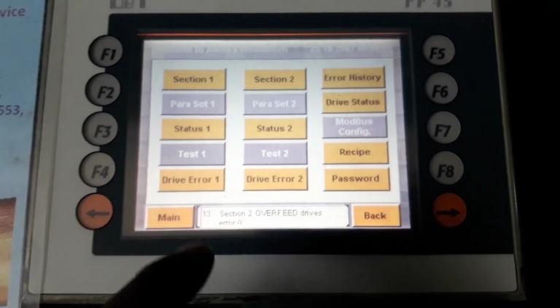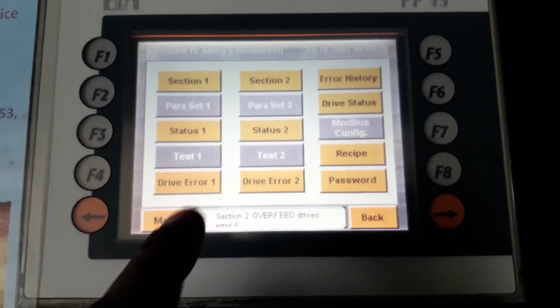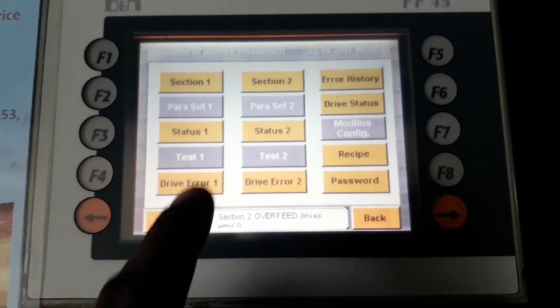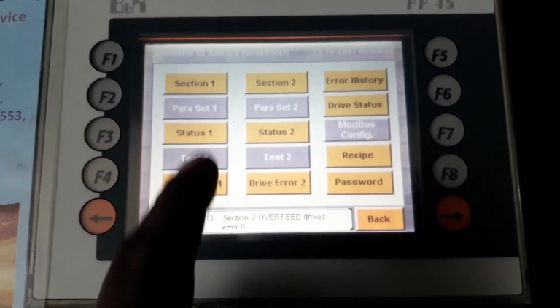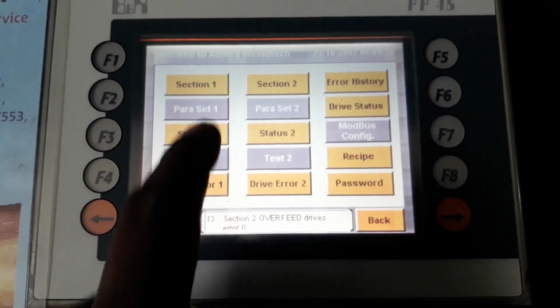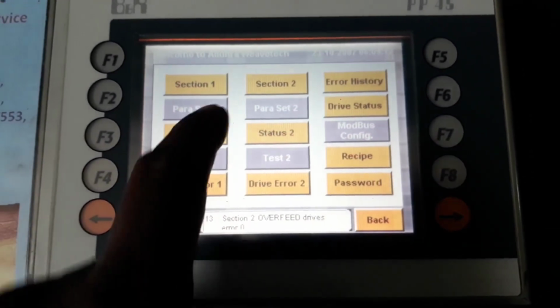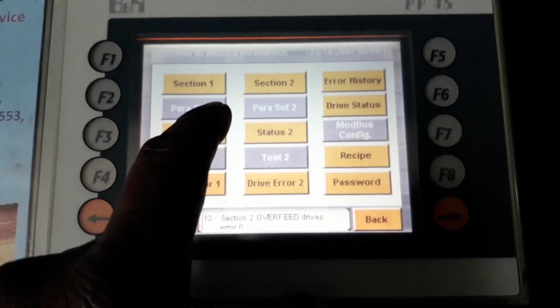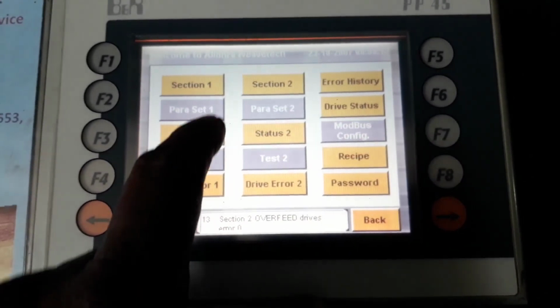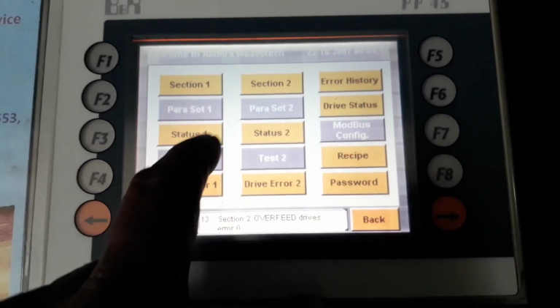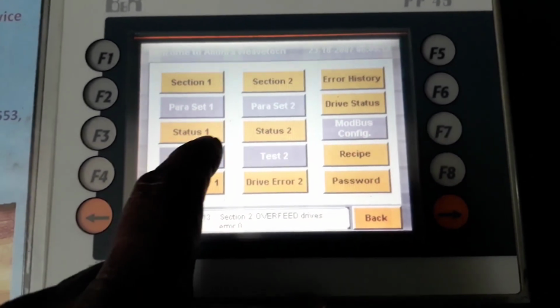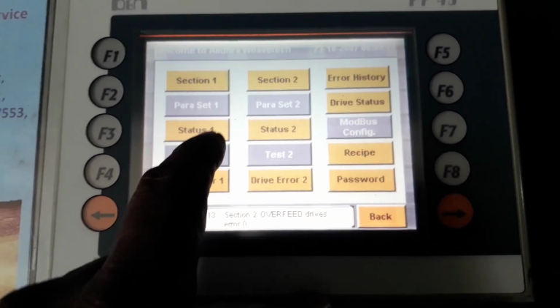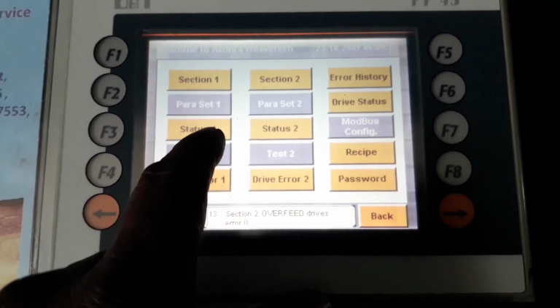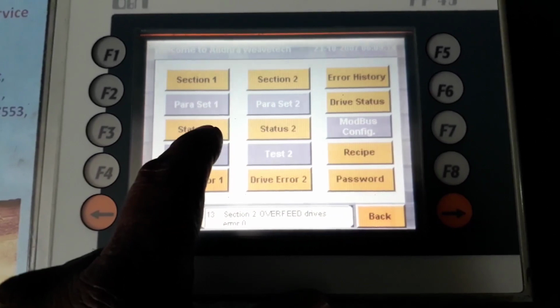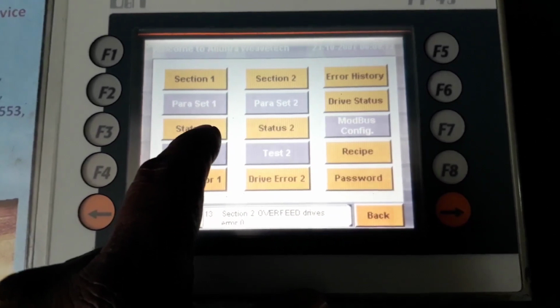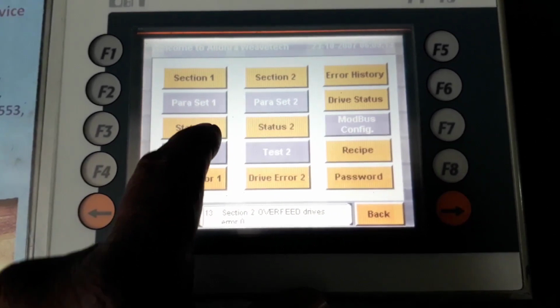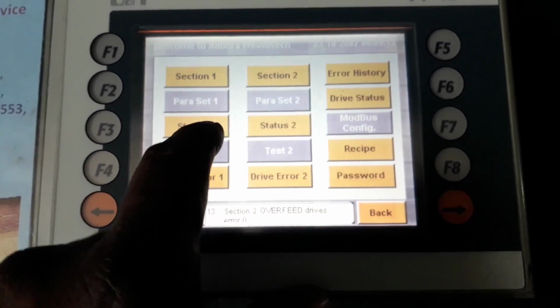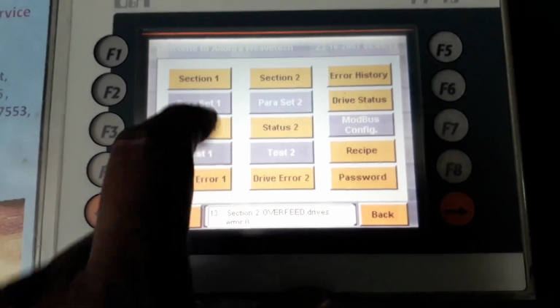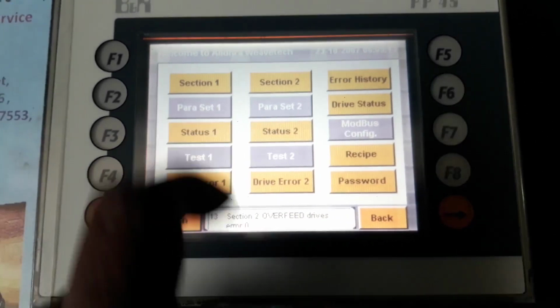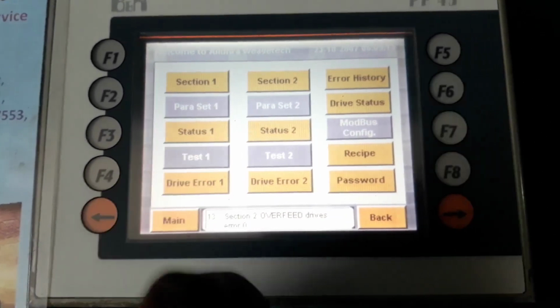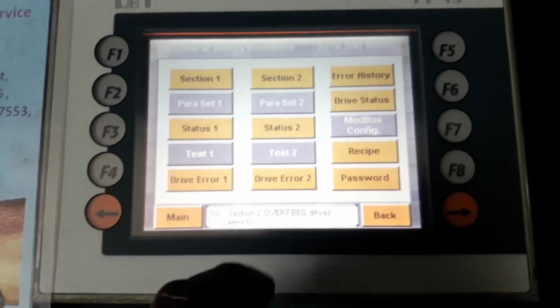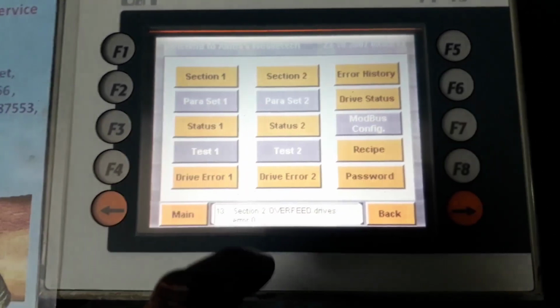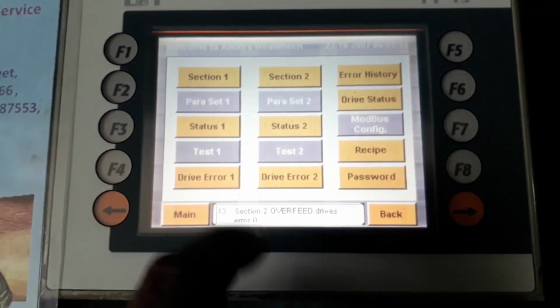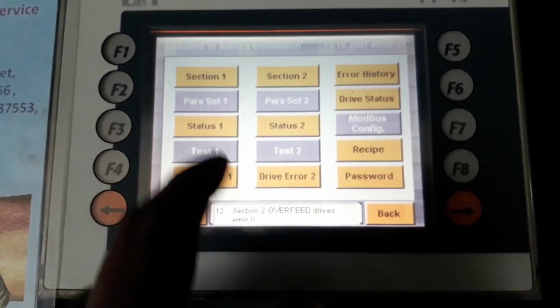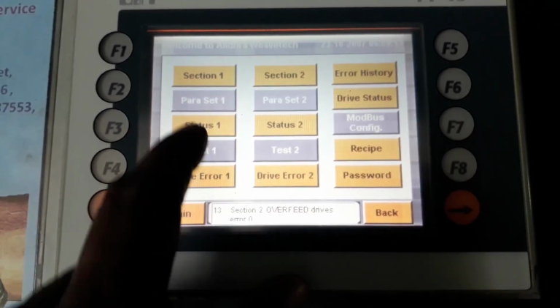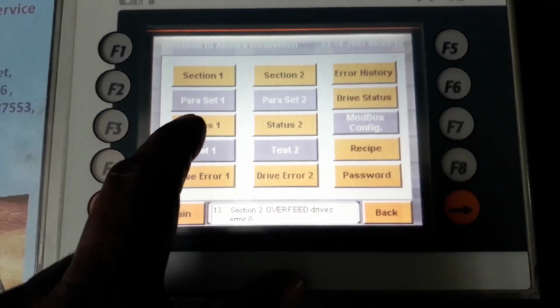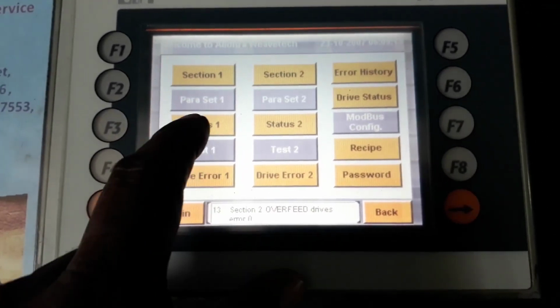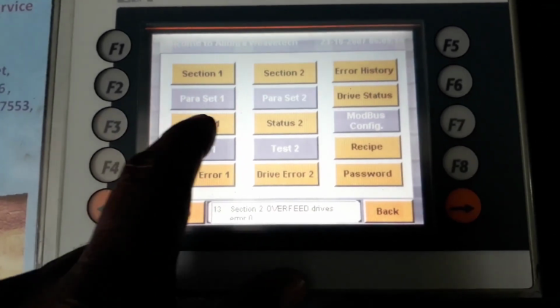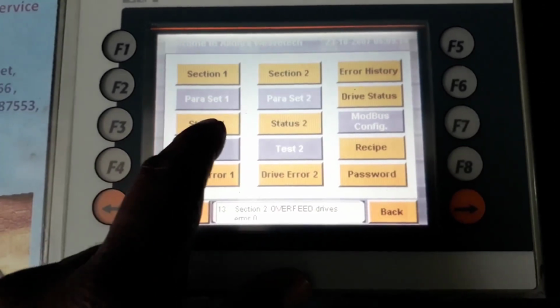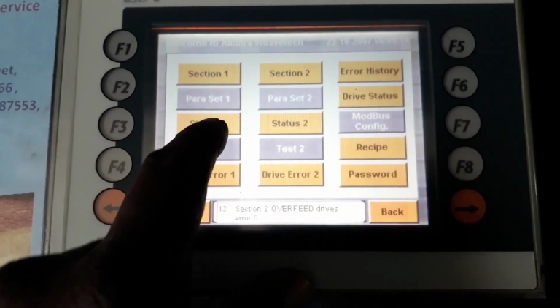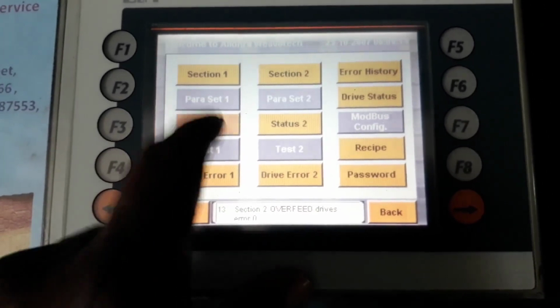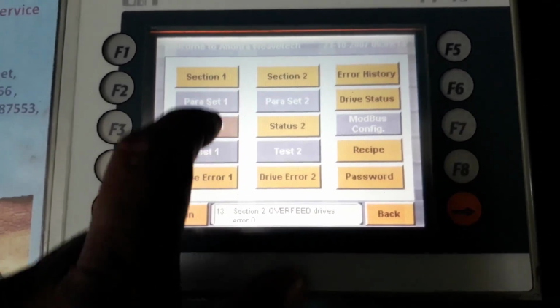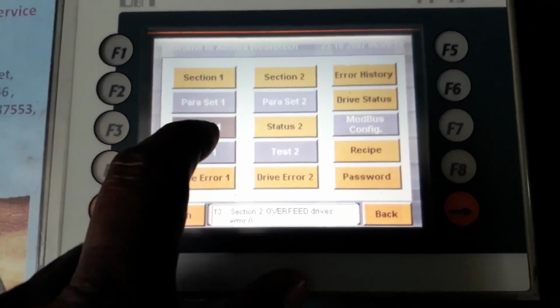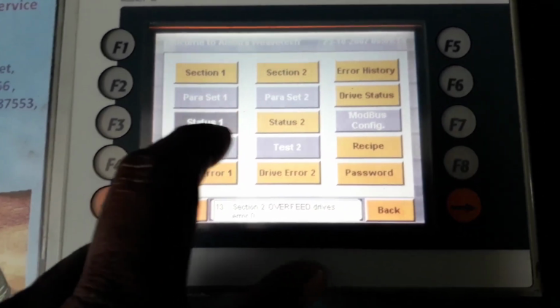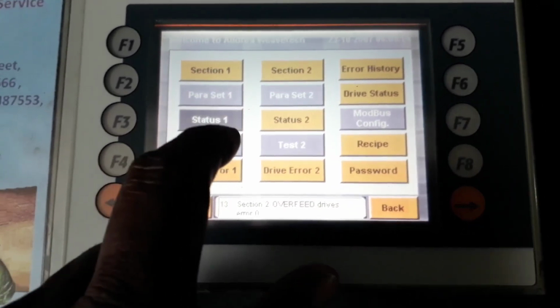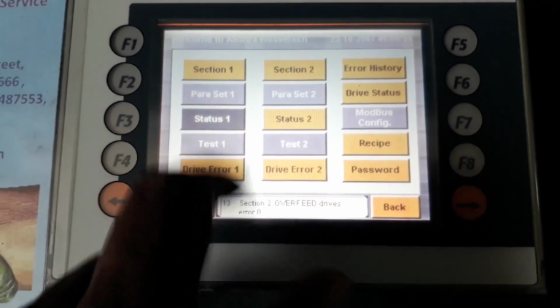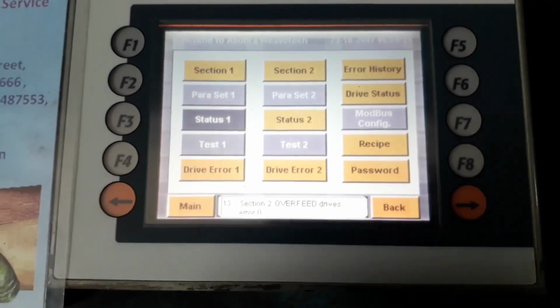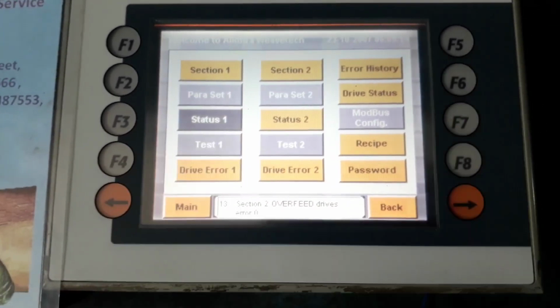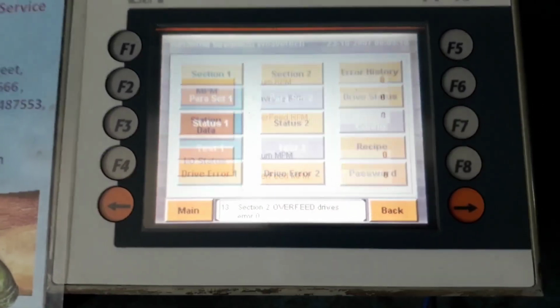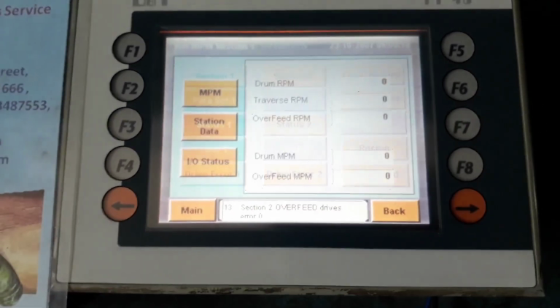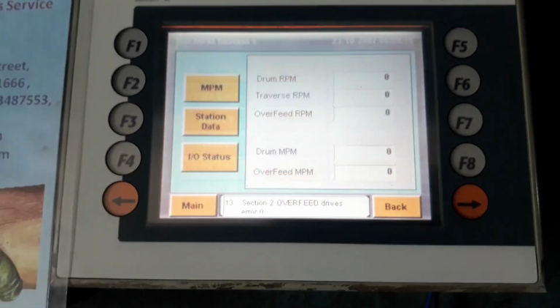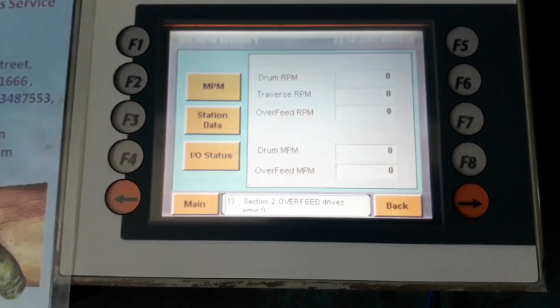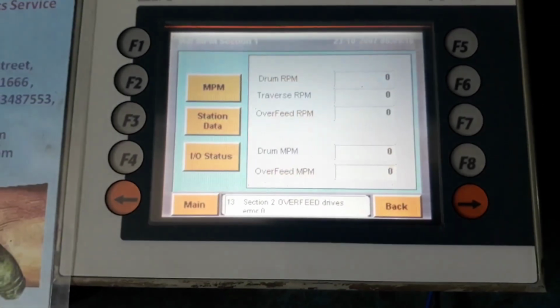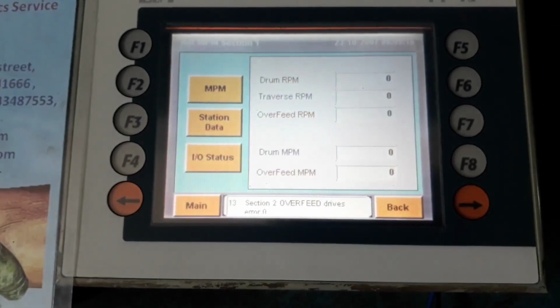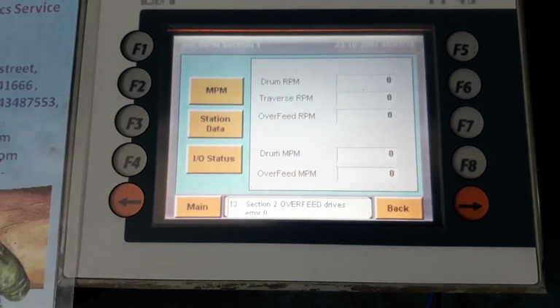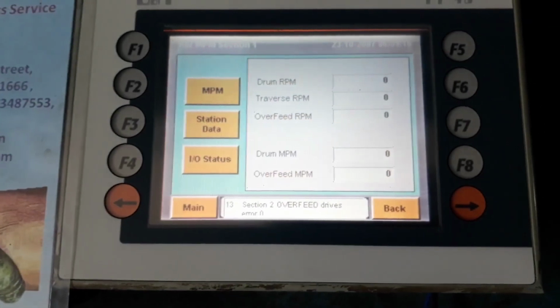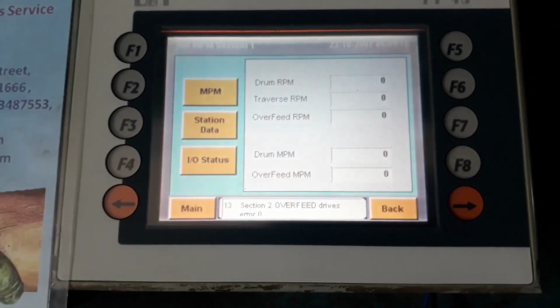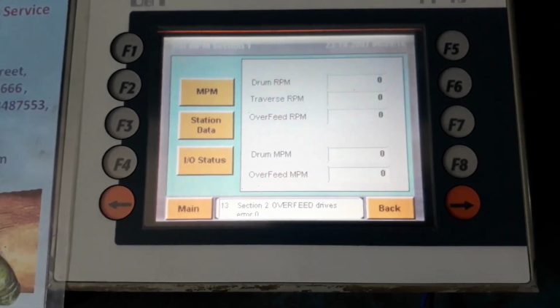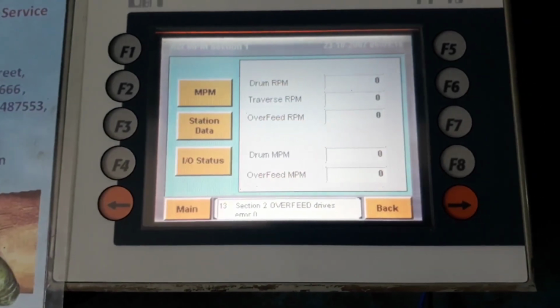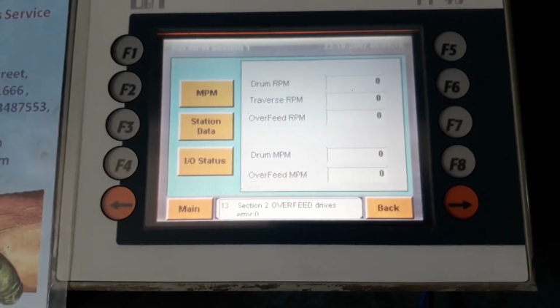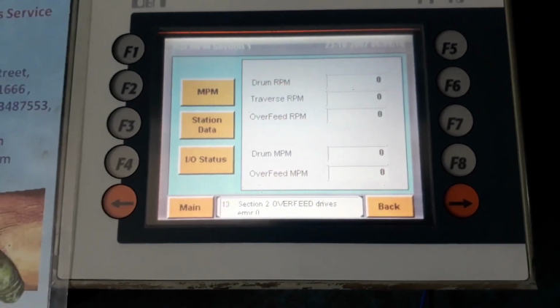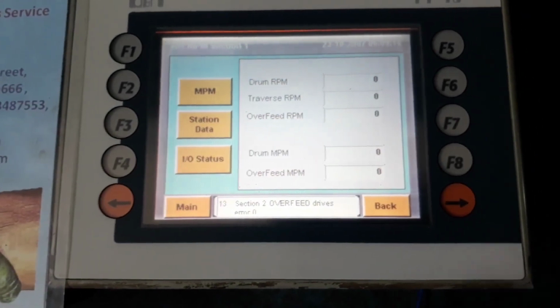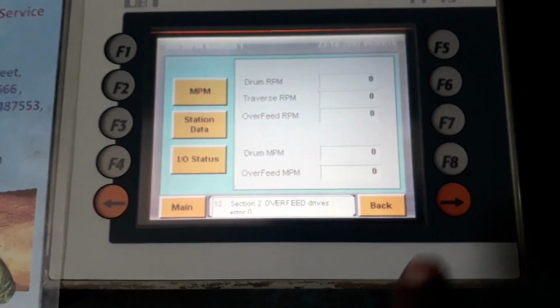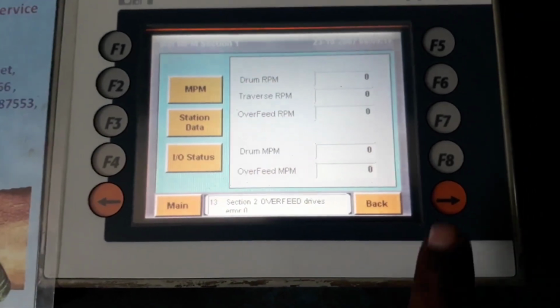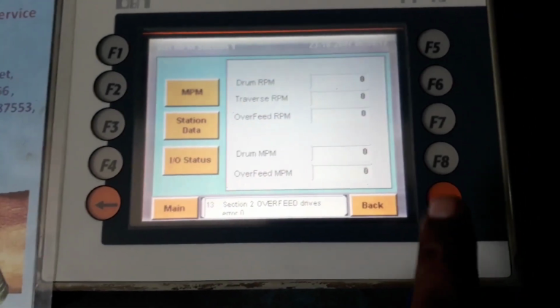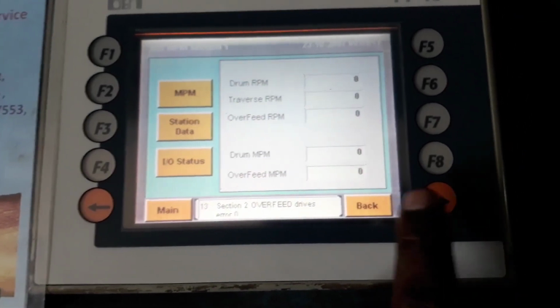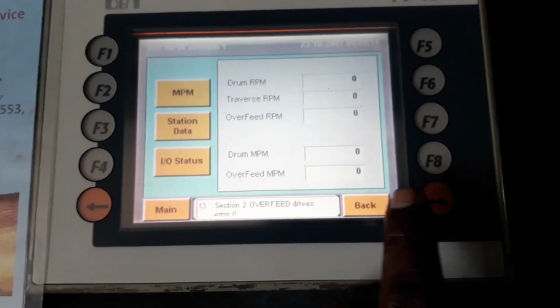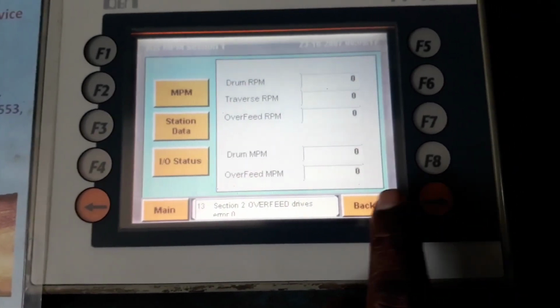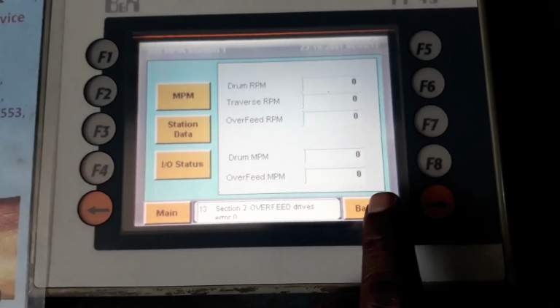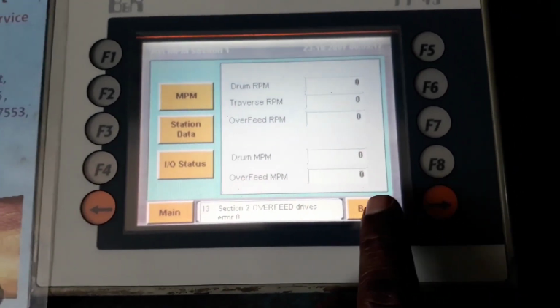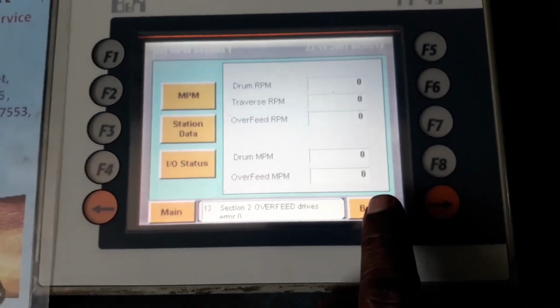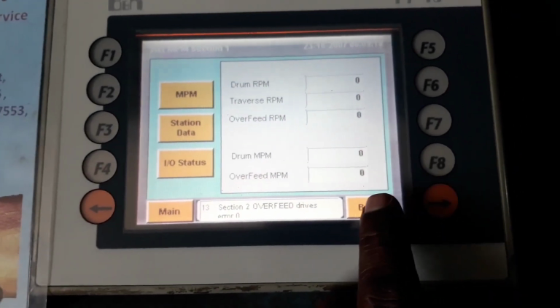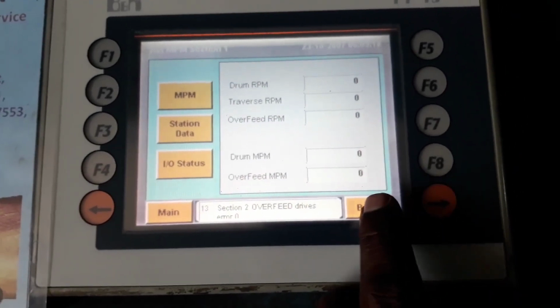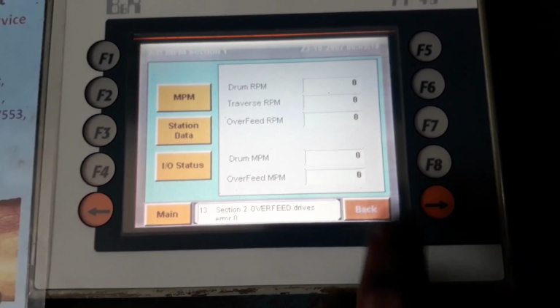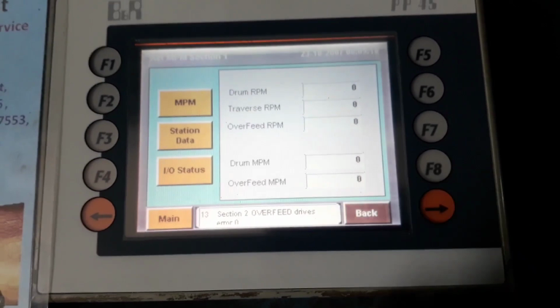You can go to the status. You can go to the back.